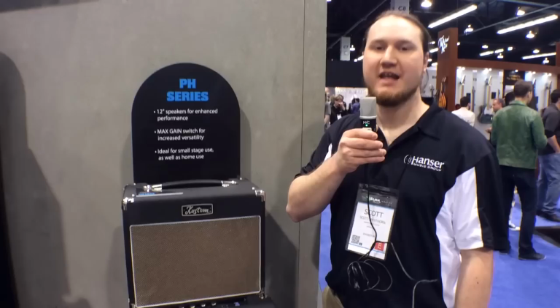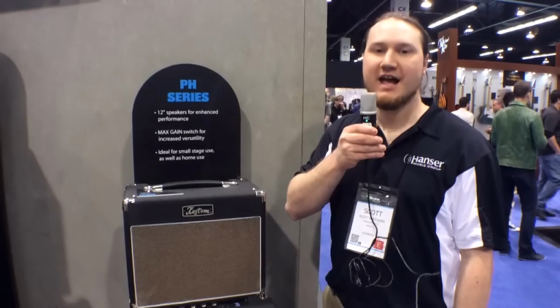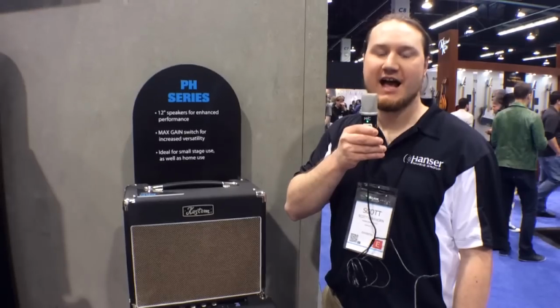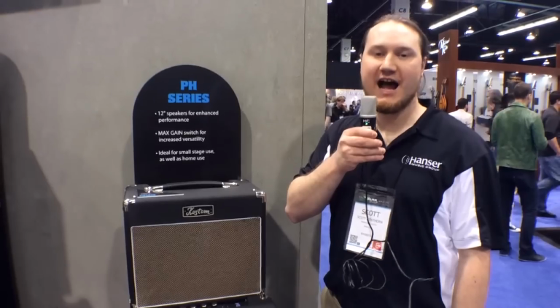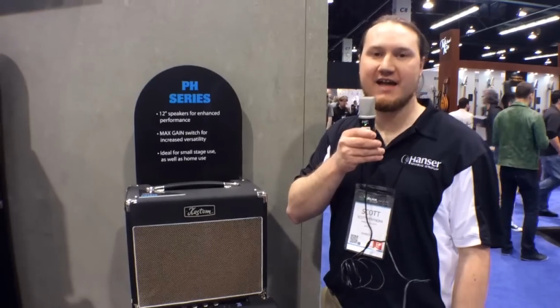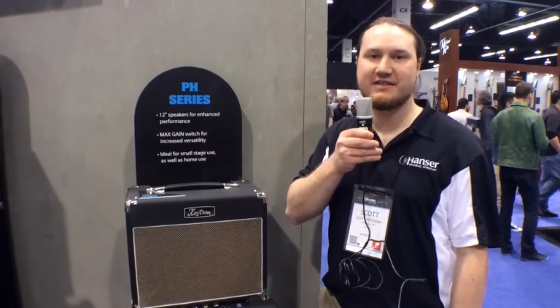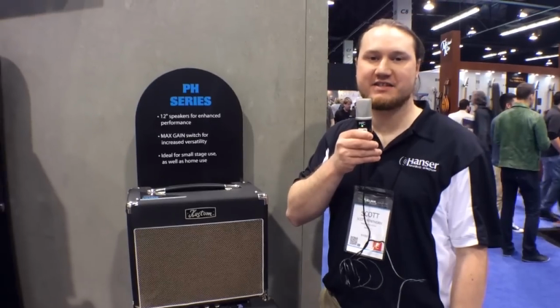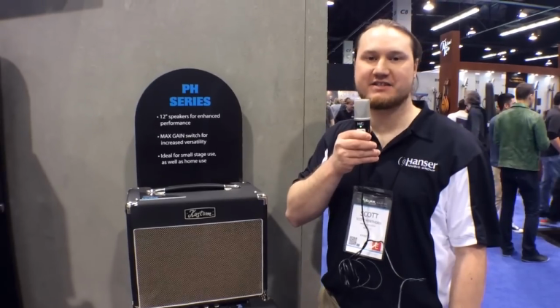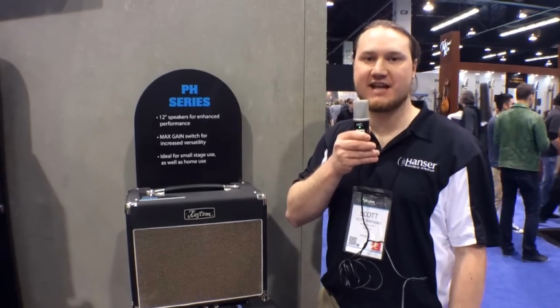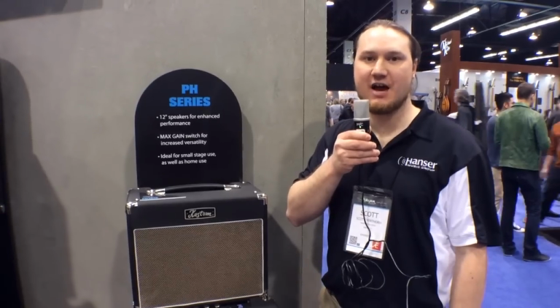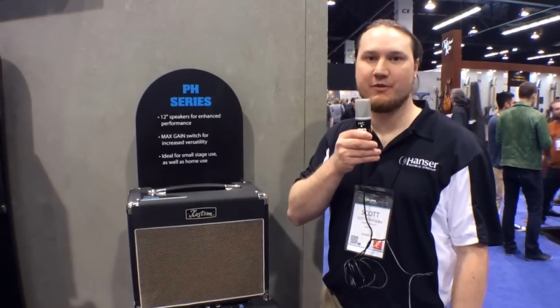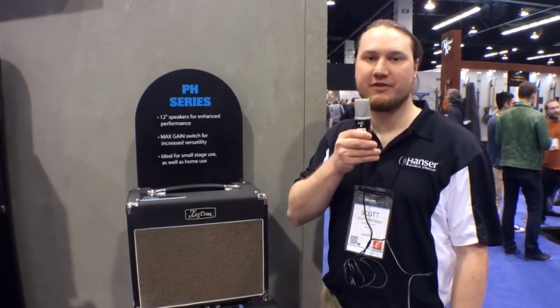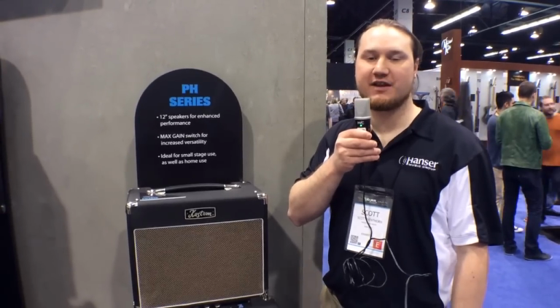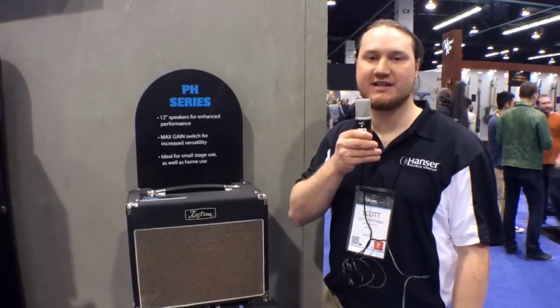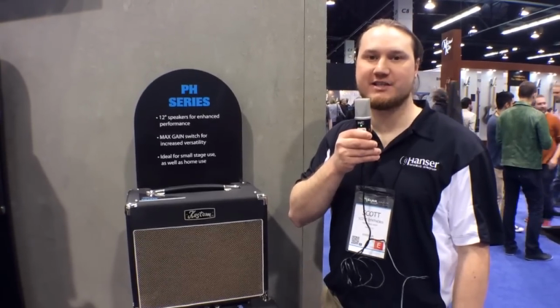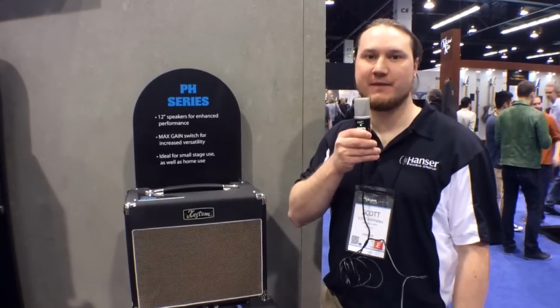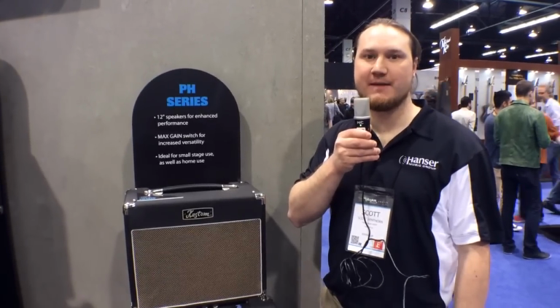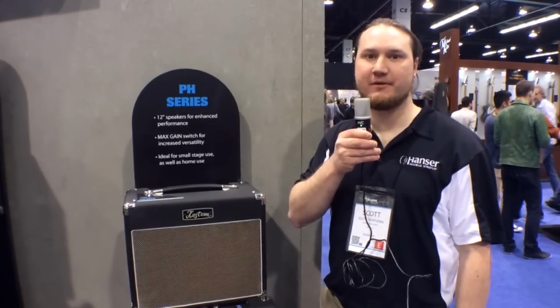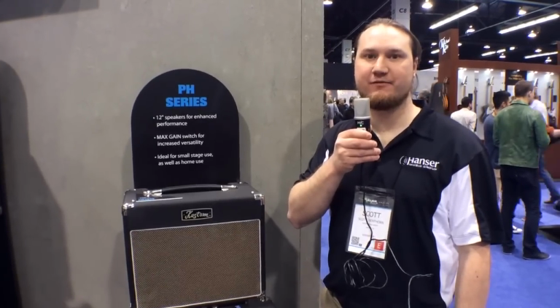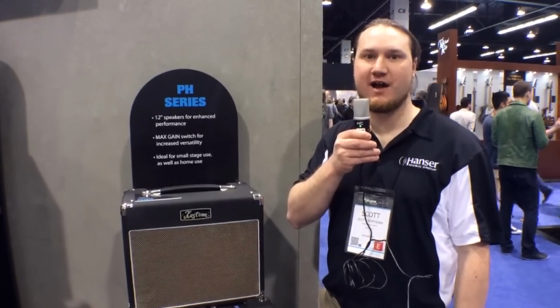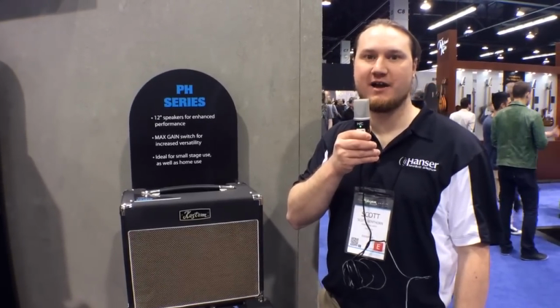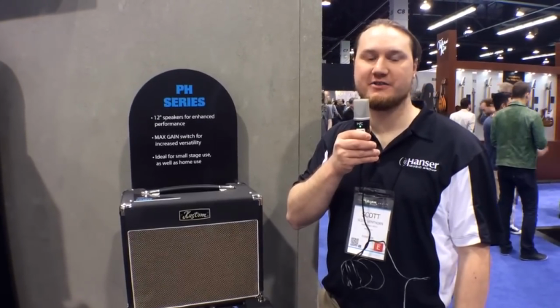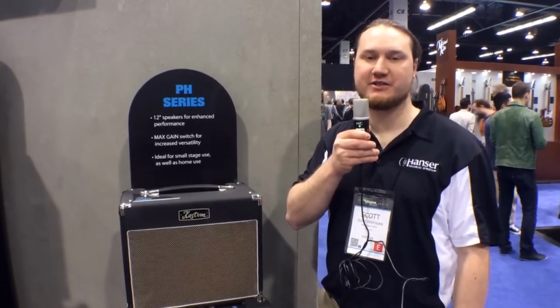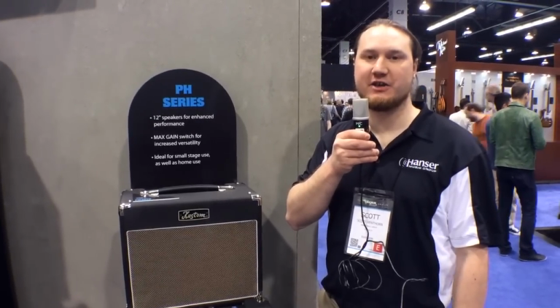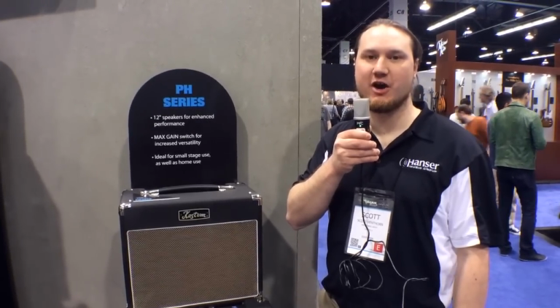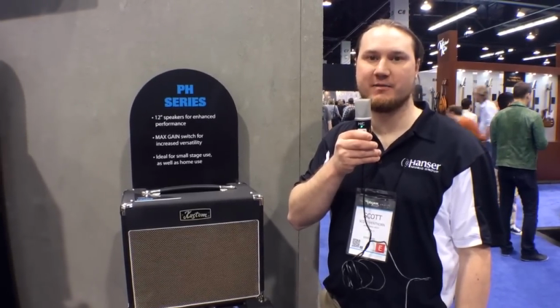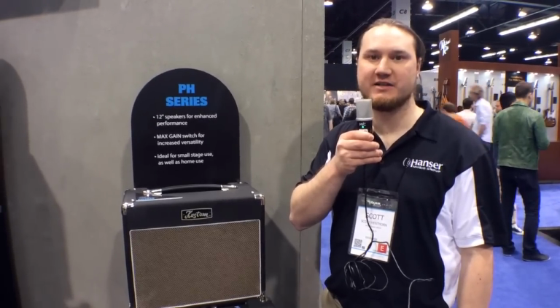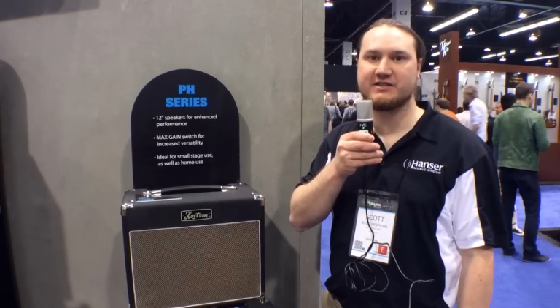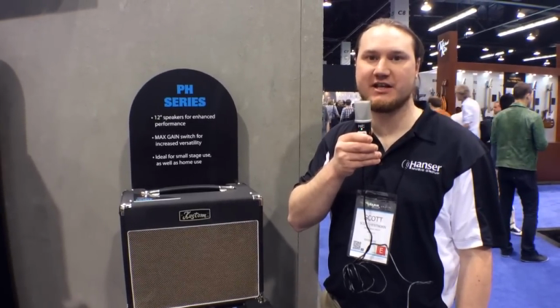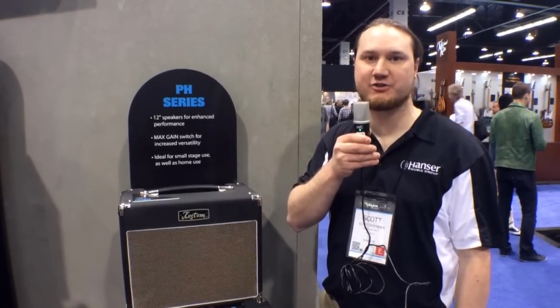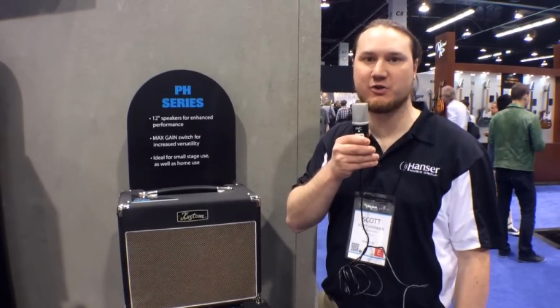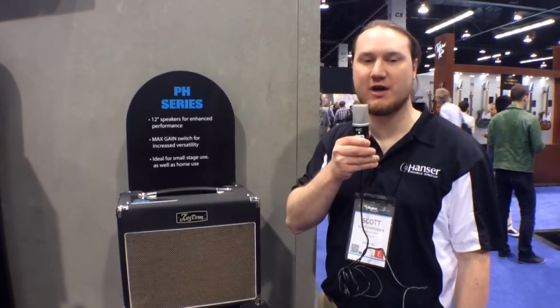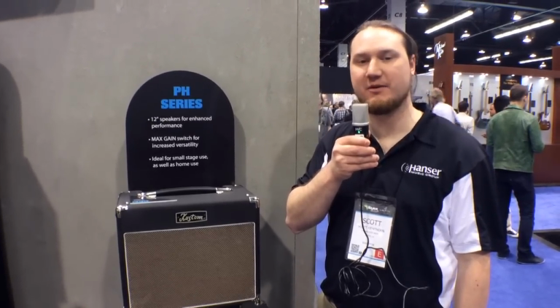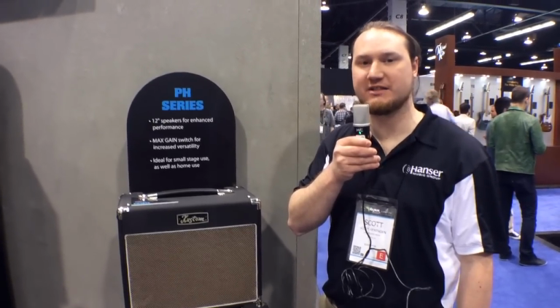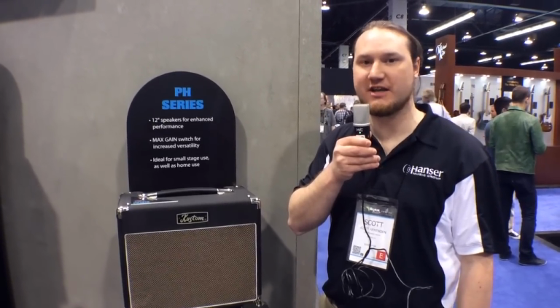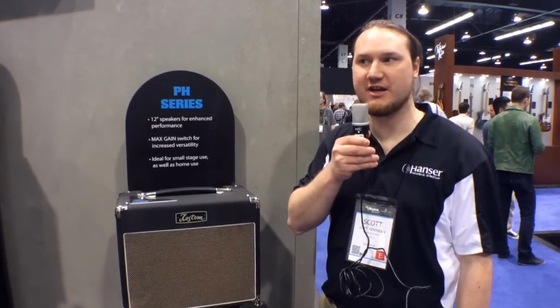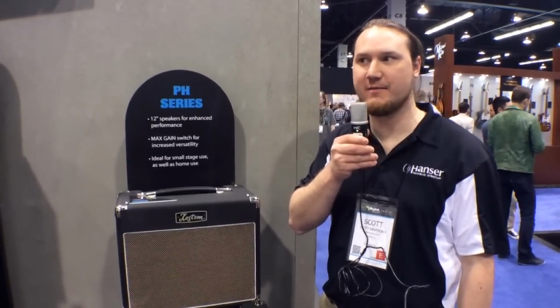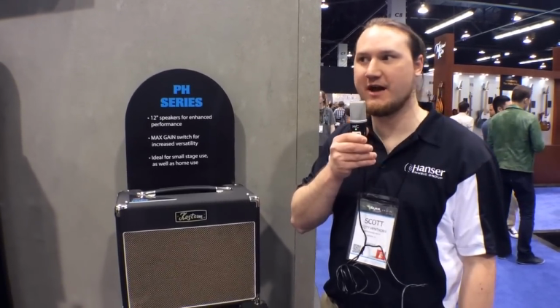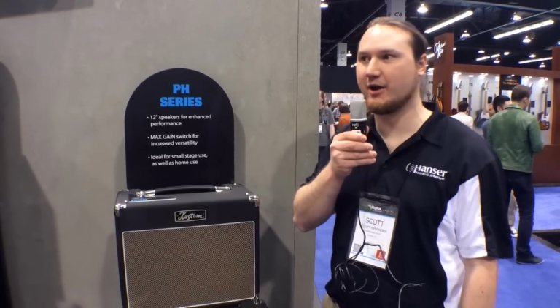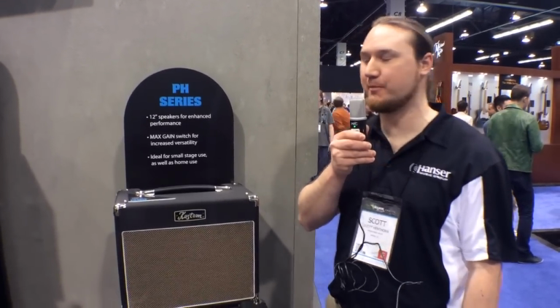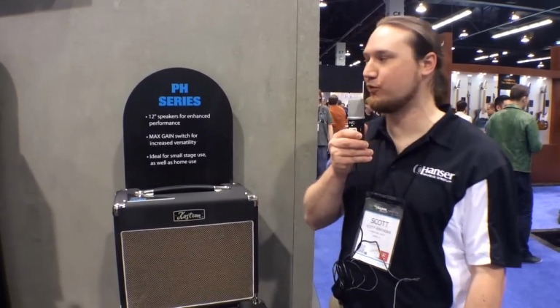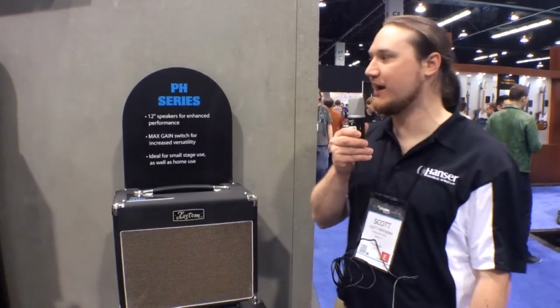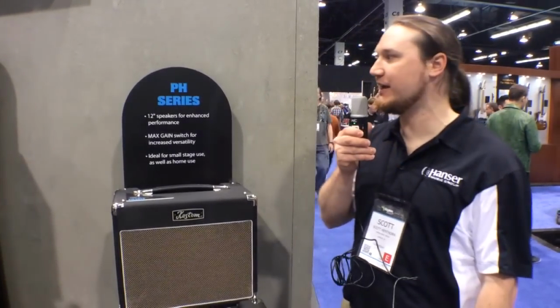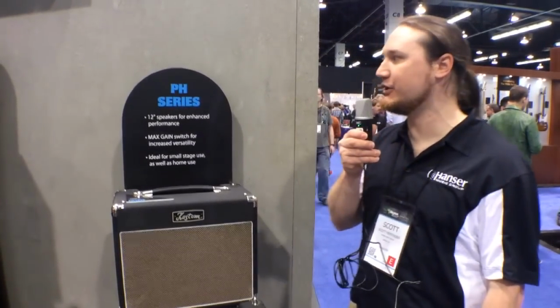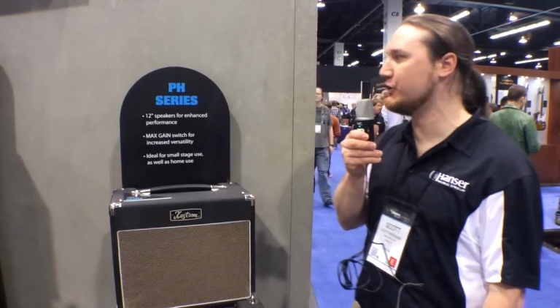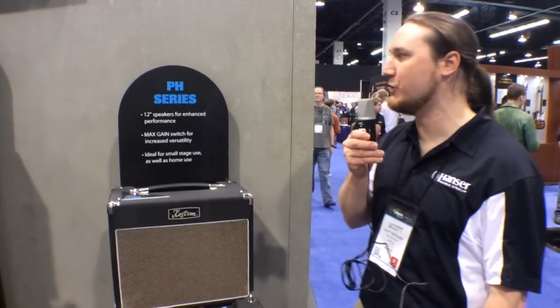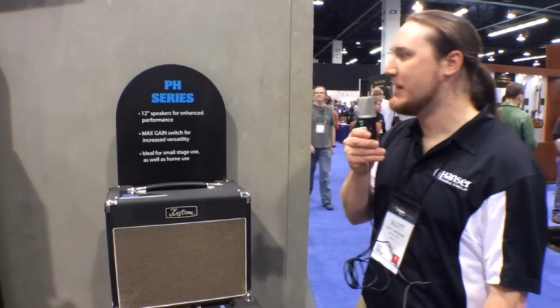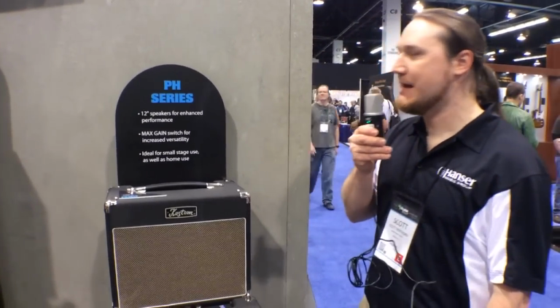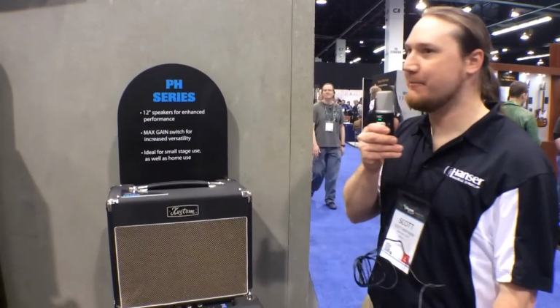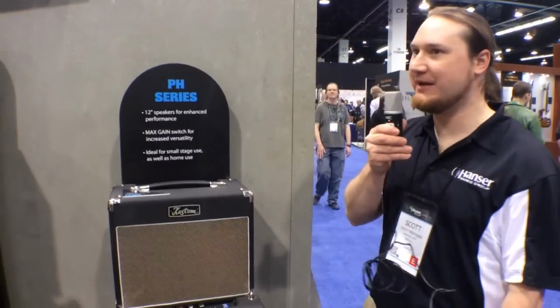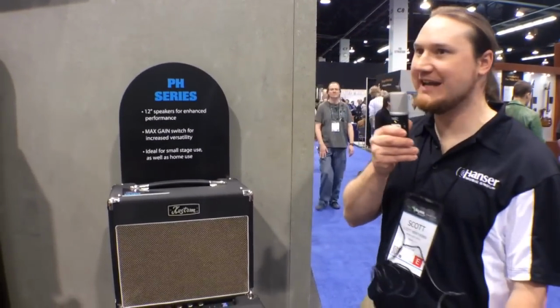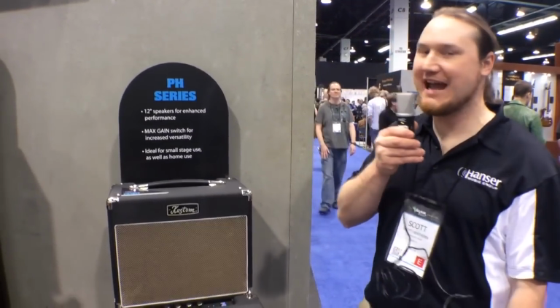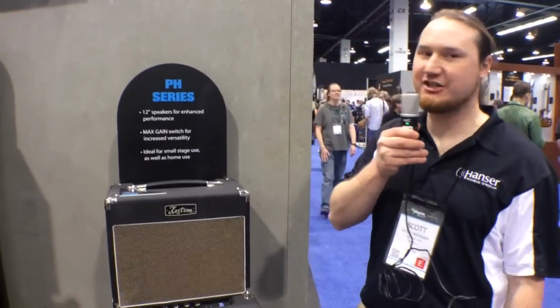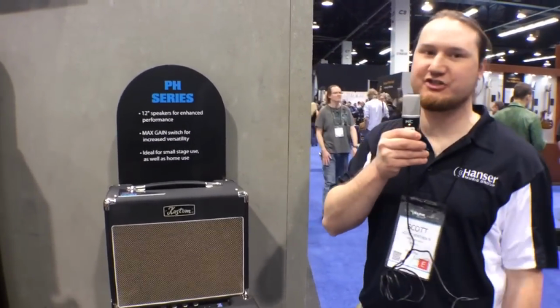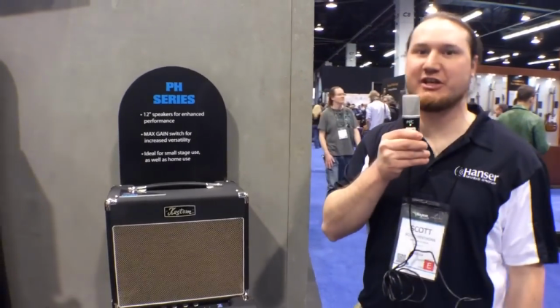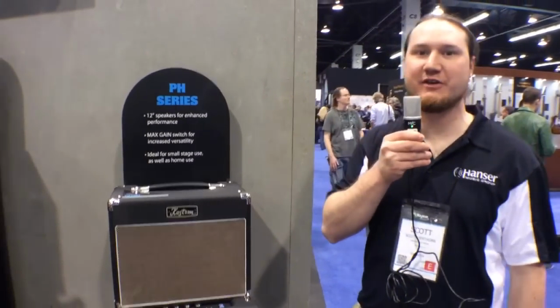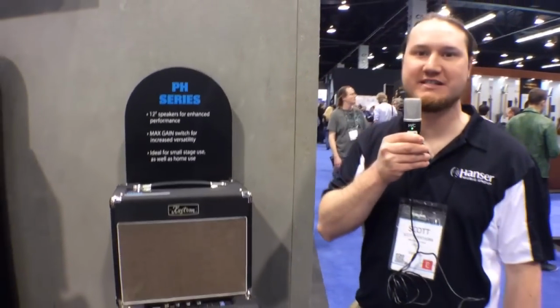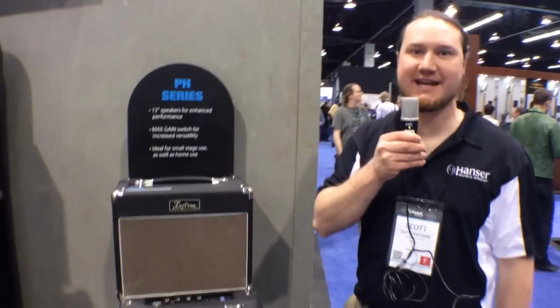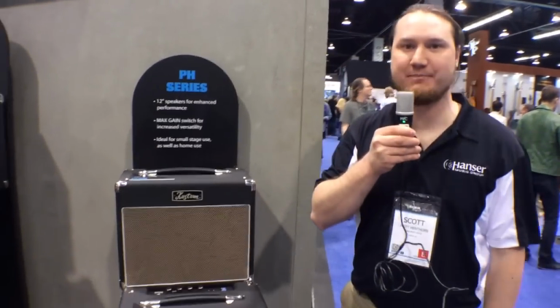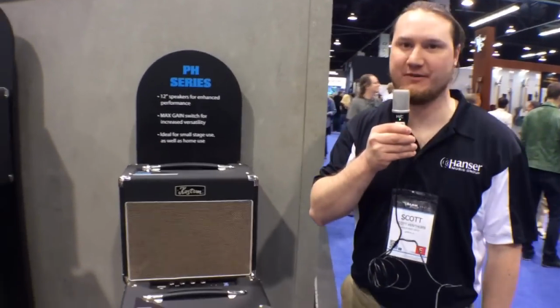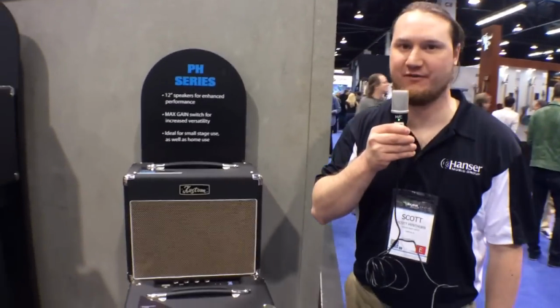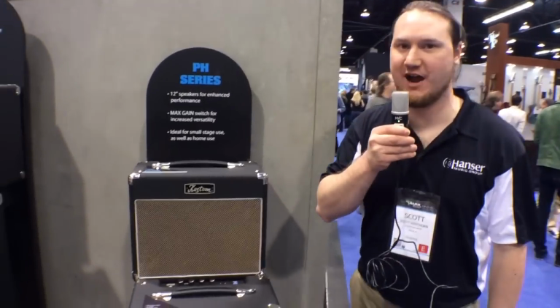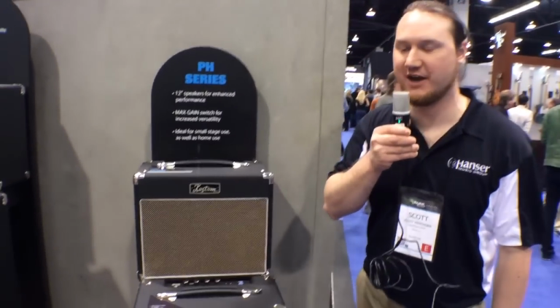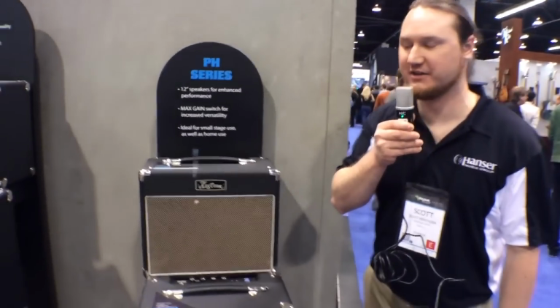Hi, this is Scott with Custom Amplifiers at Harmony Central. I'm going to tell you about our brand new PH Series Amplifiers.